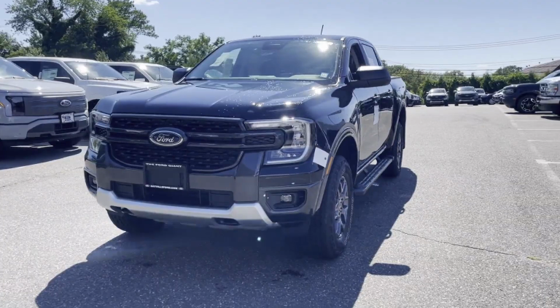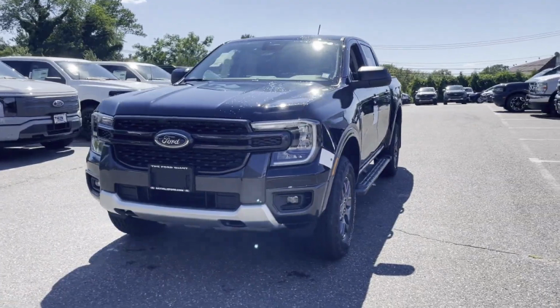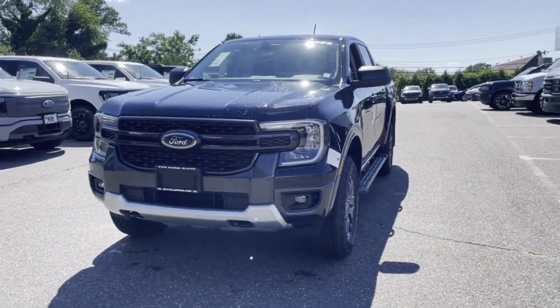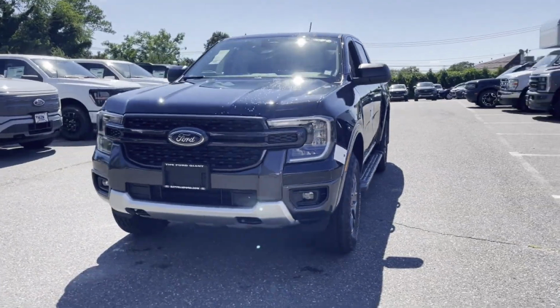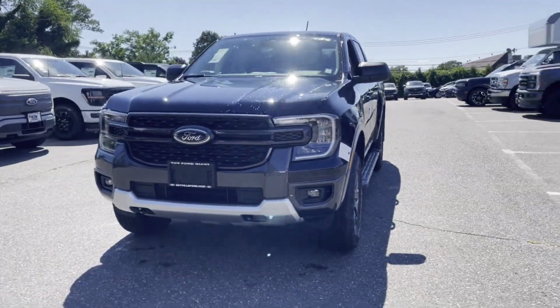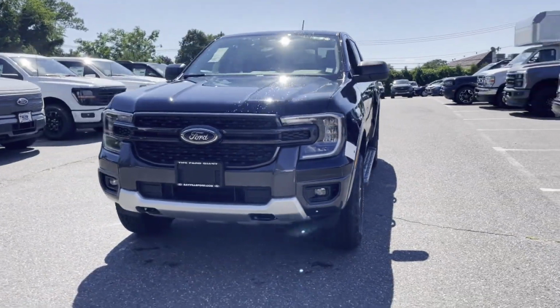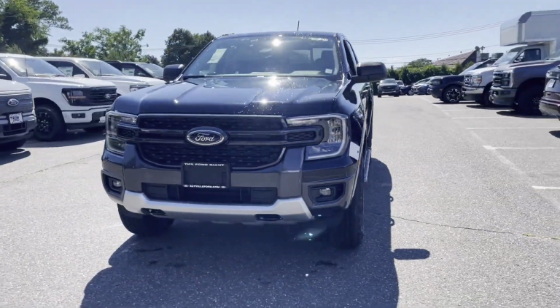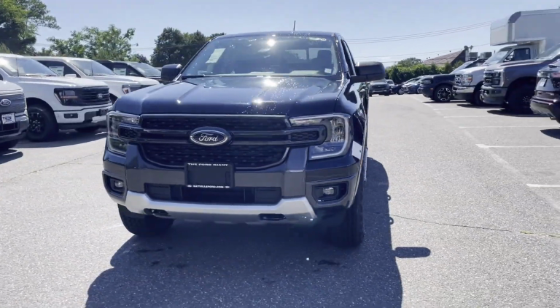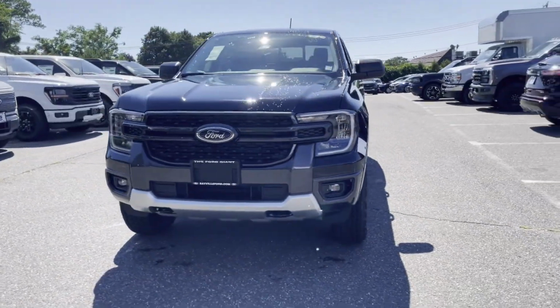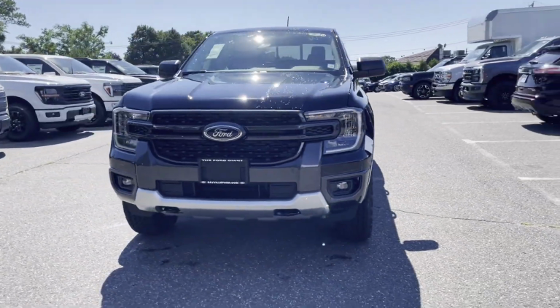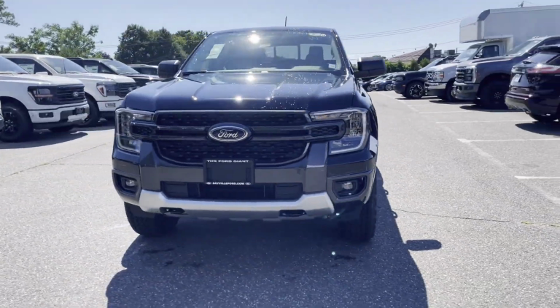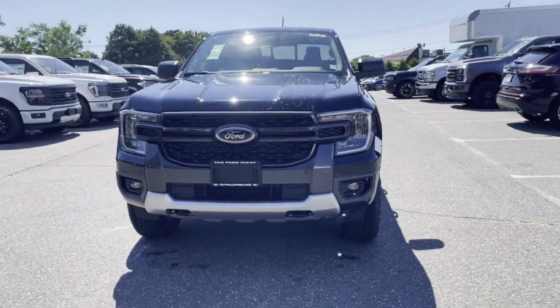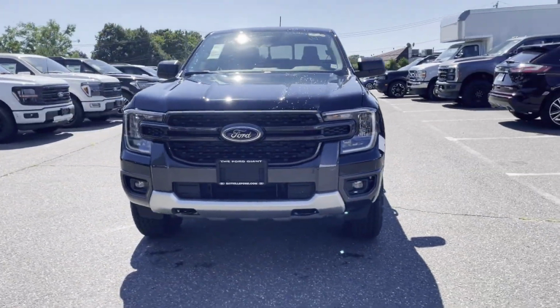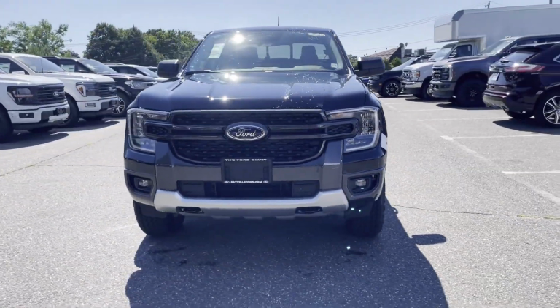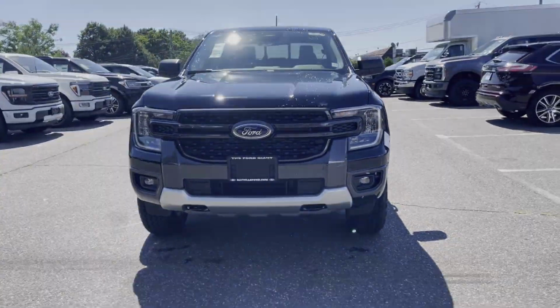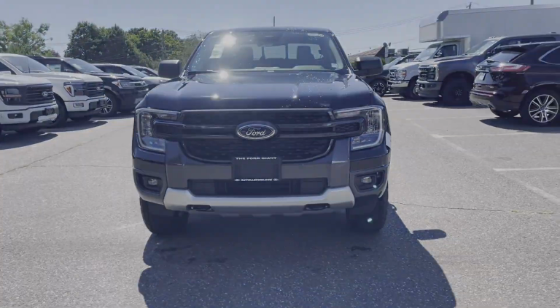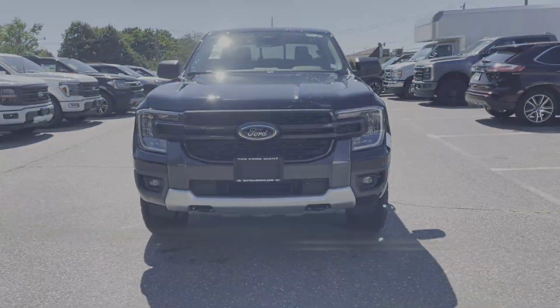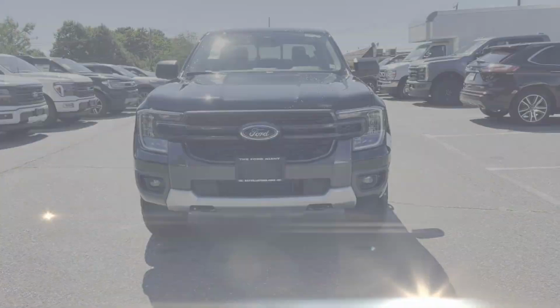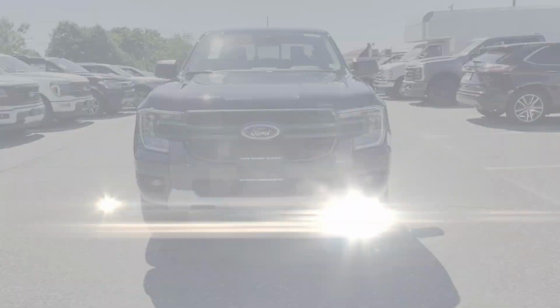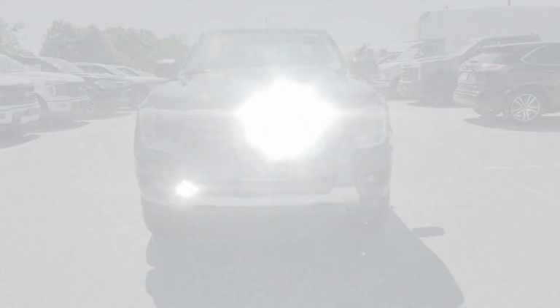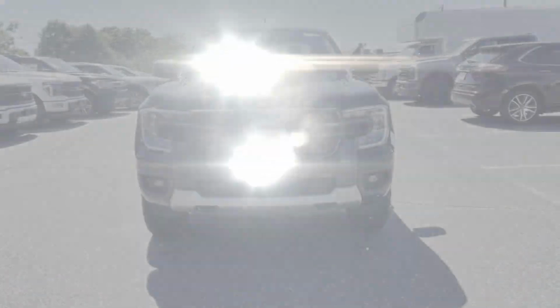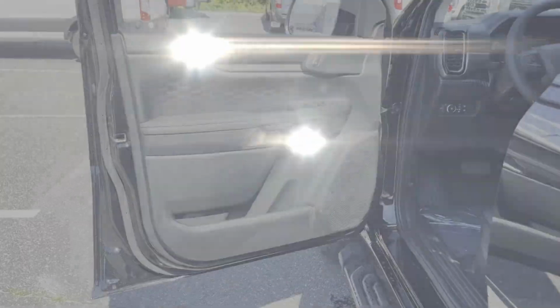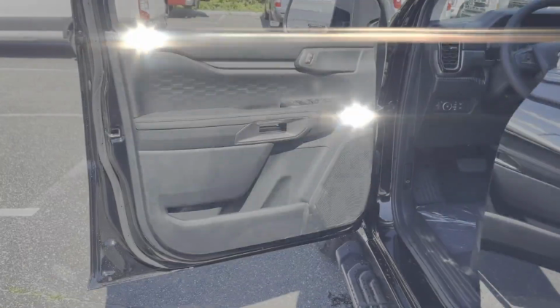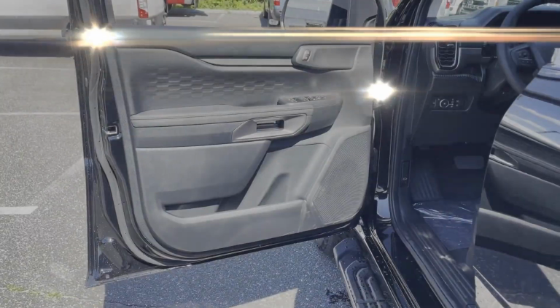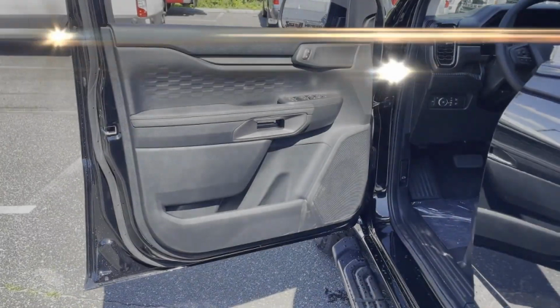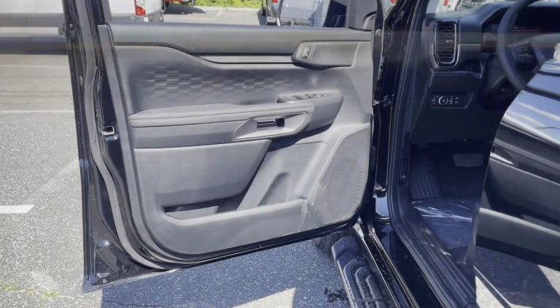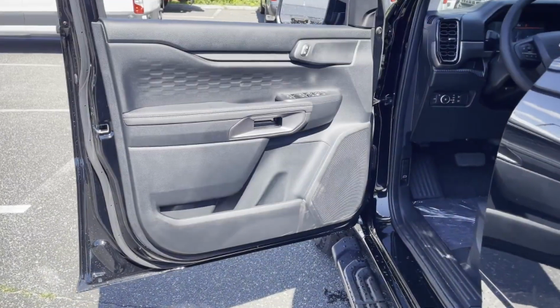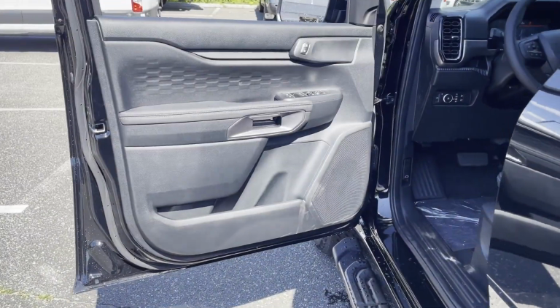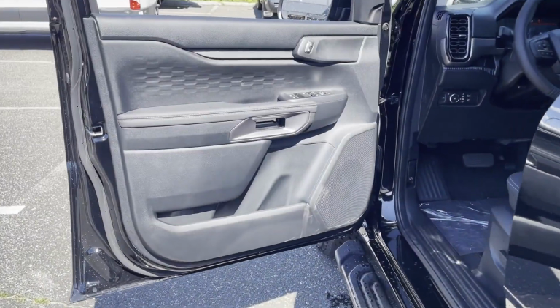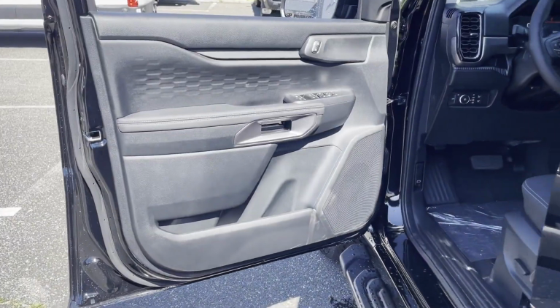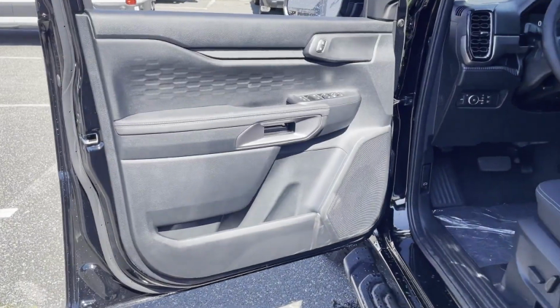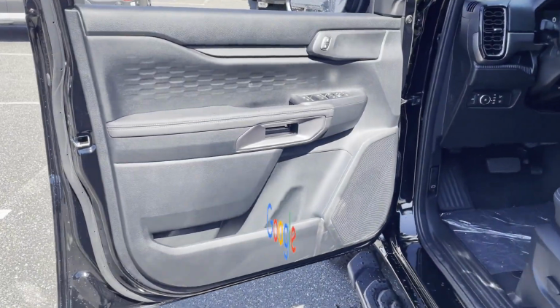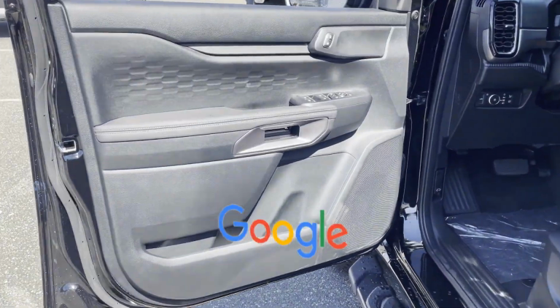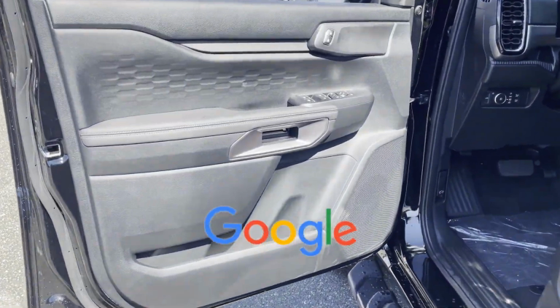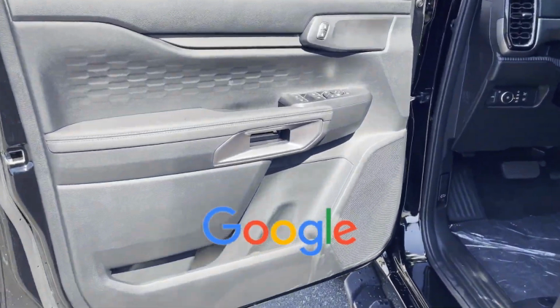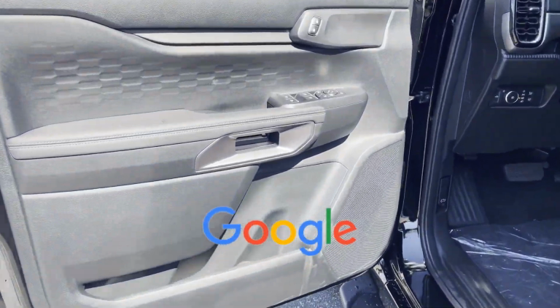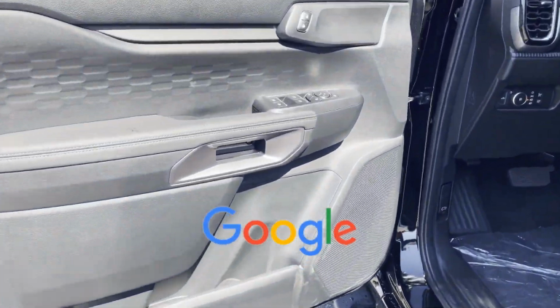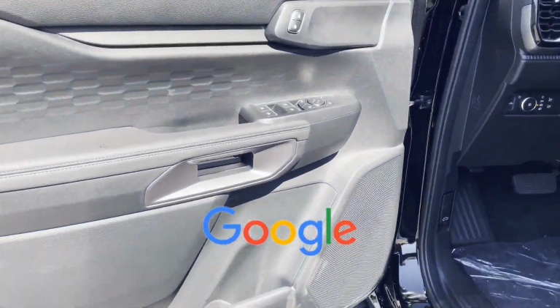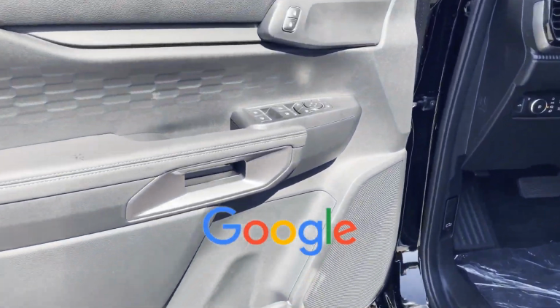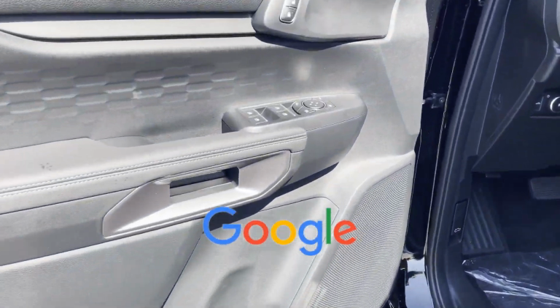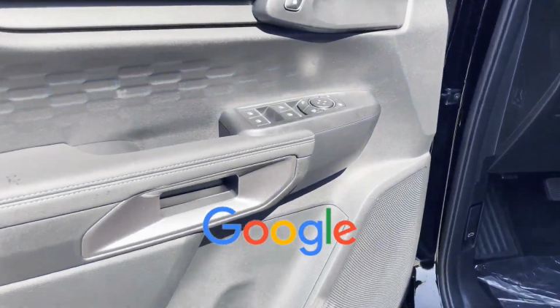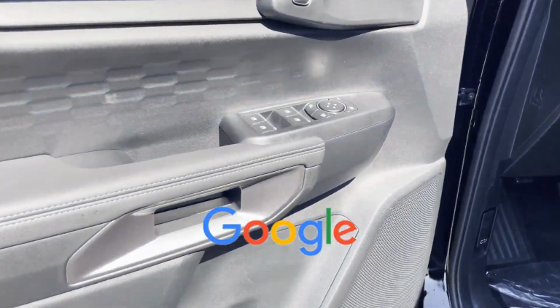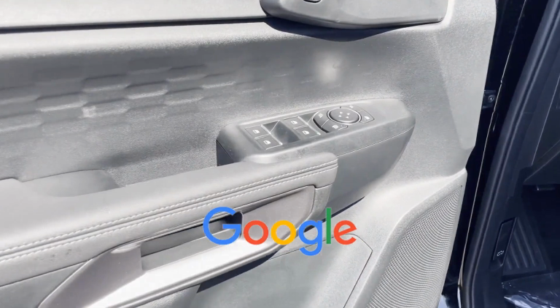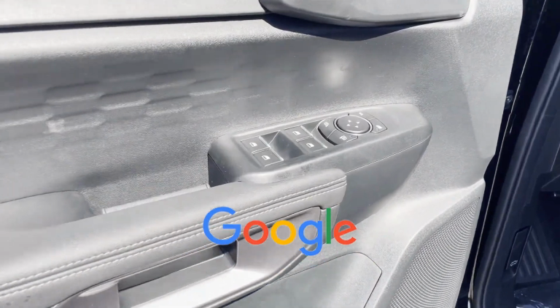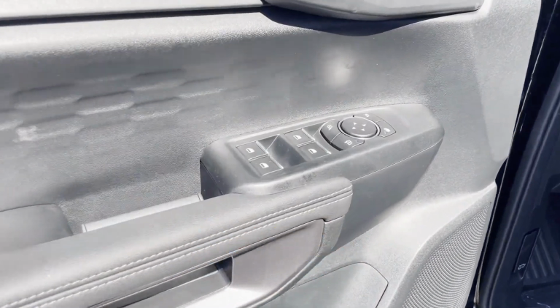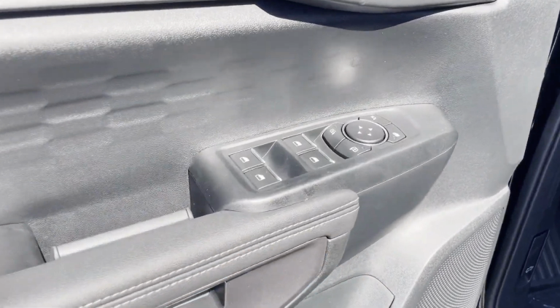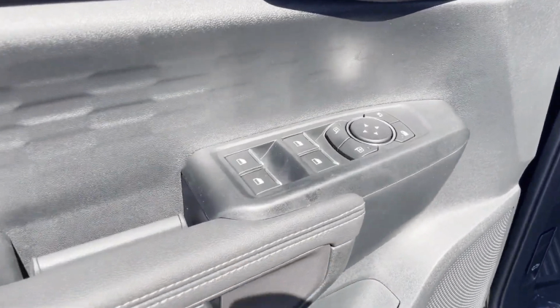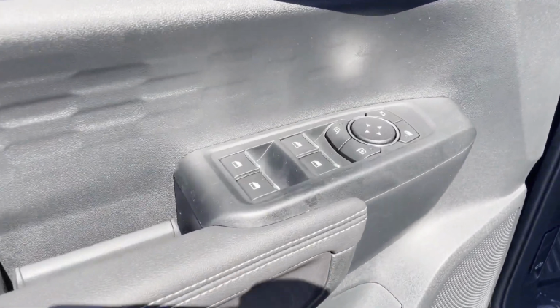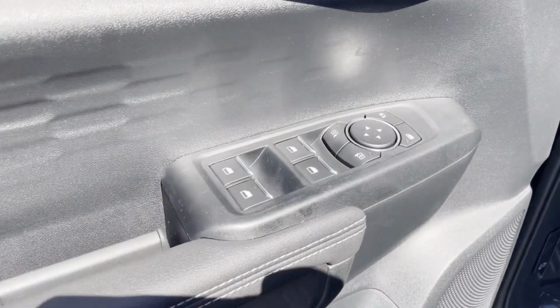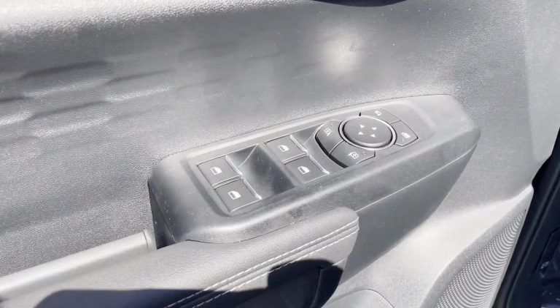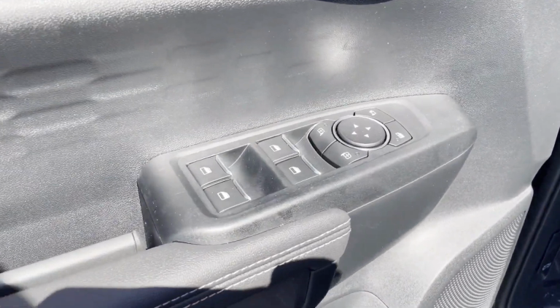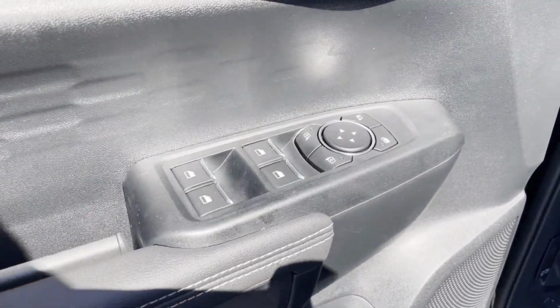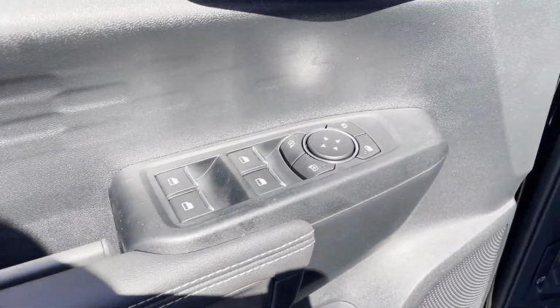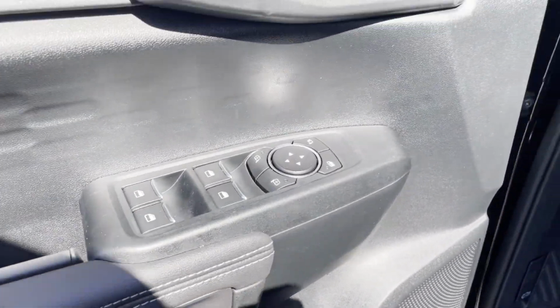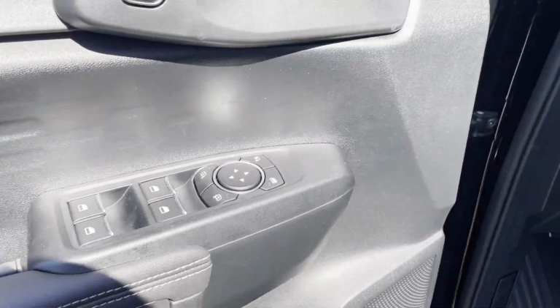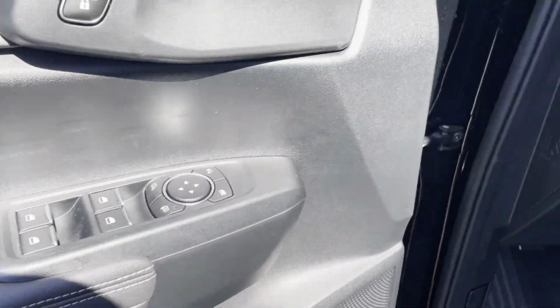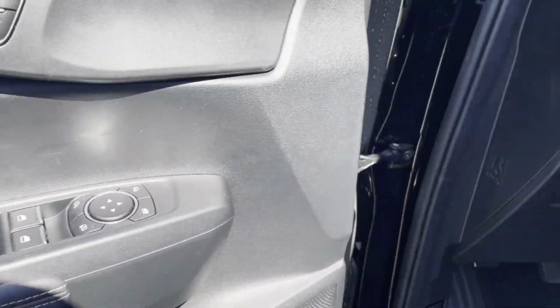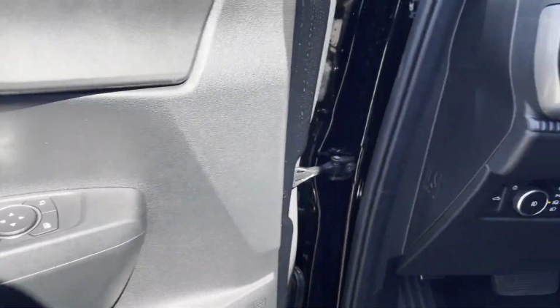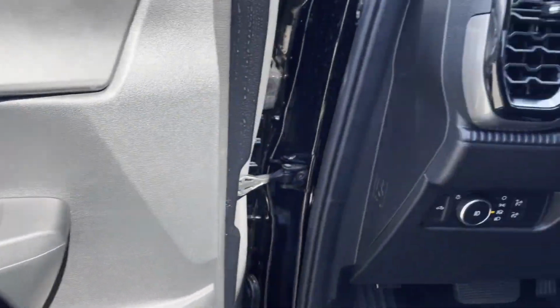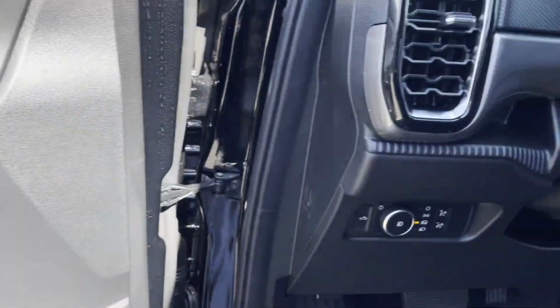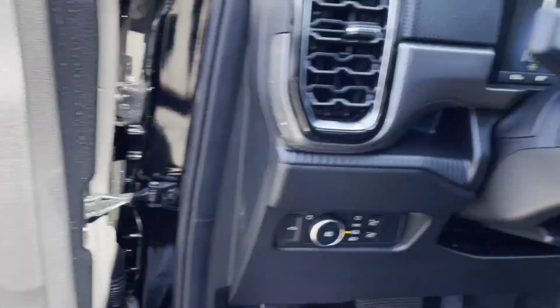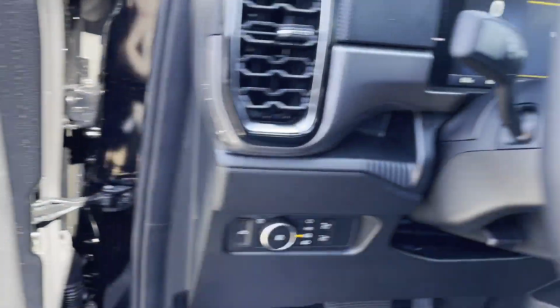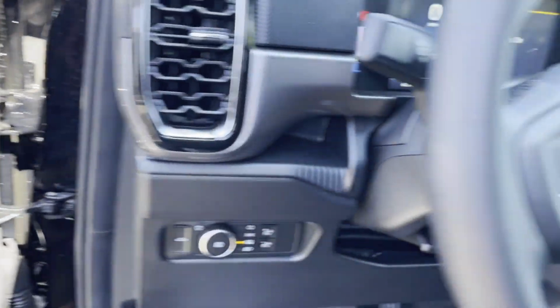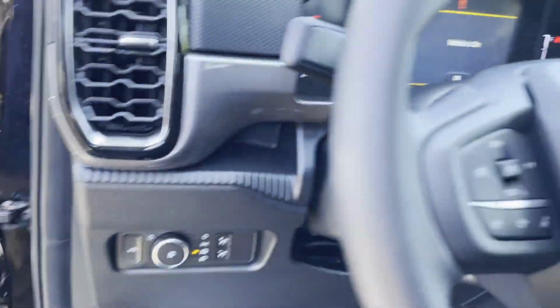Brake assist, keyless entry, front bucket seats. This is a top rated dealer — take home the car of your dreams today.